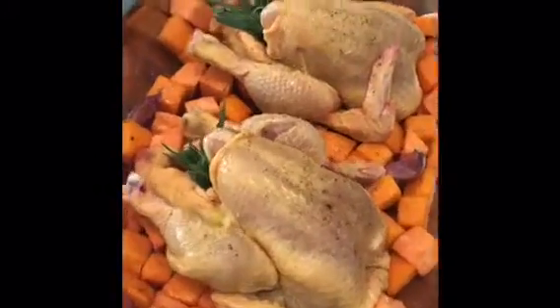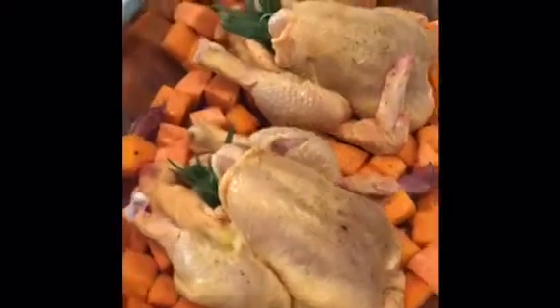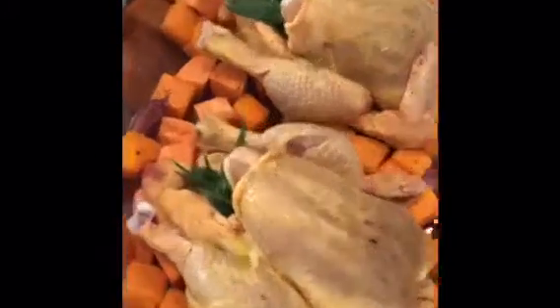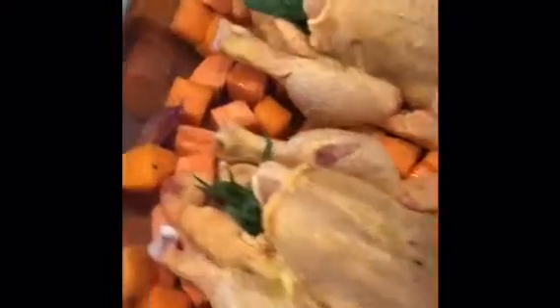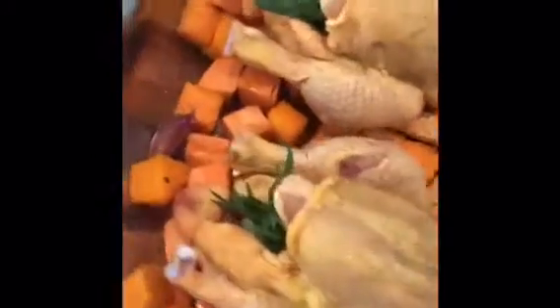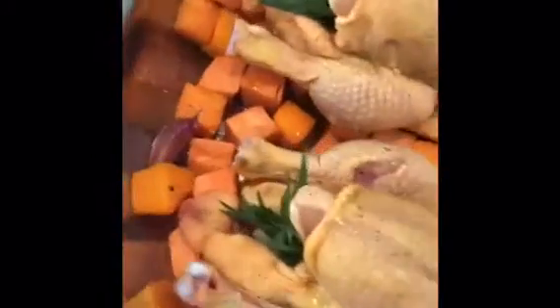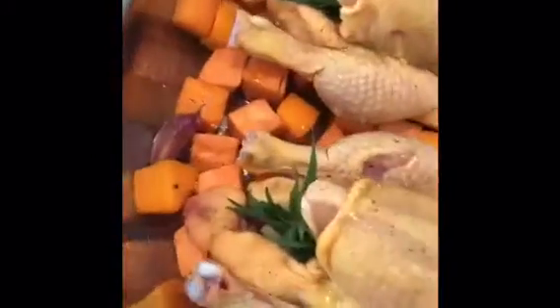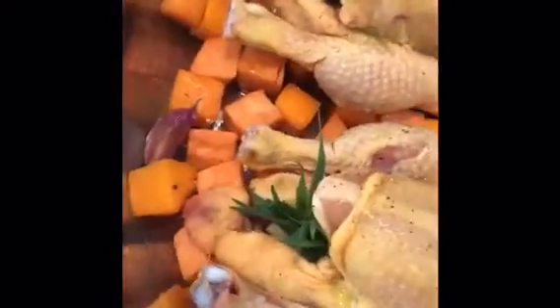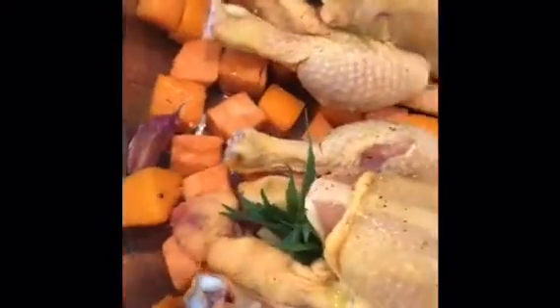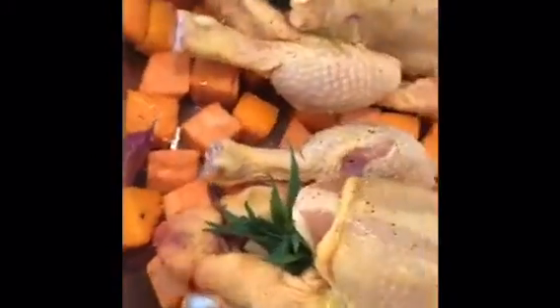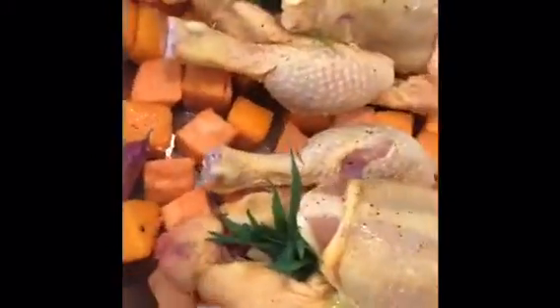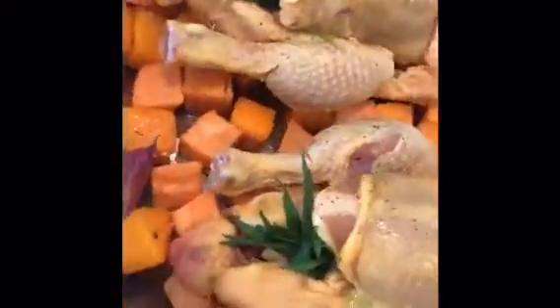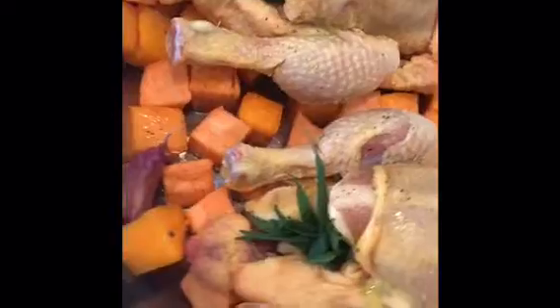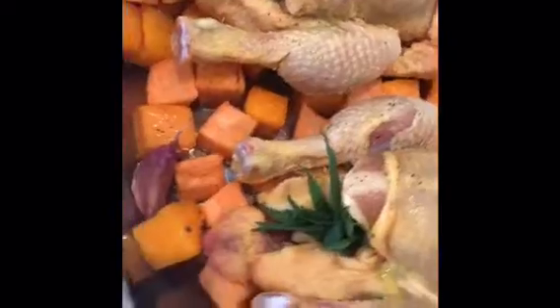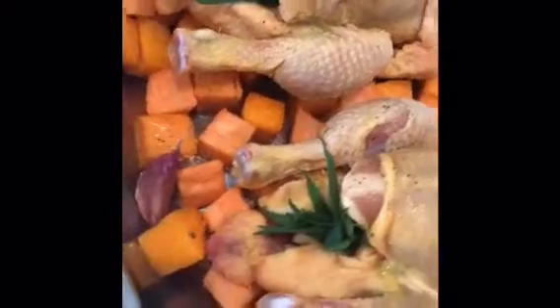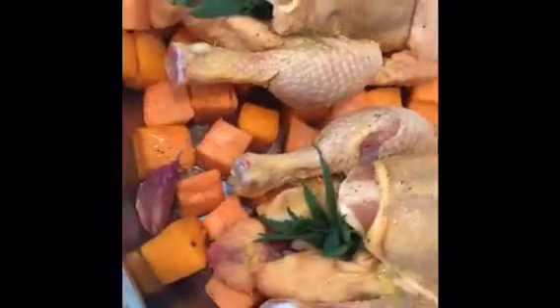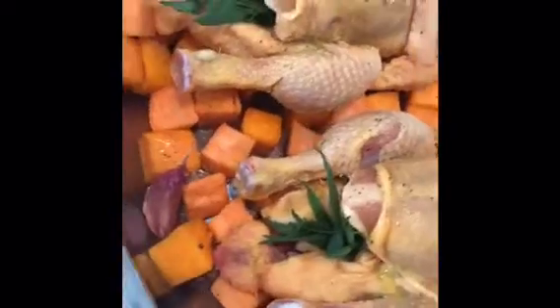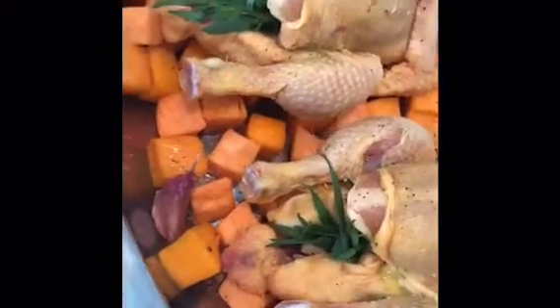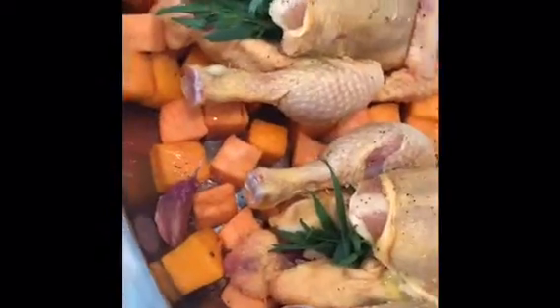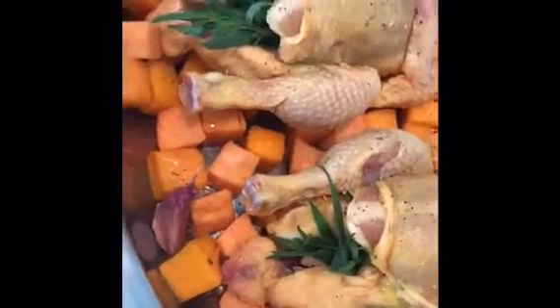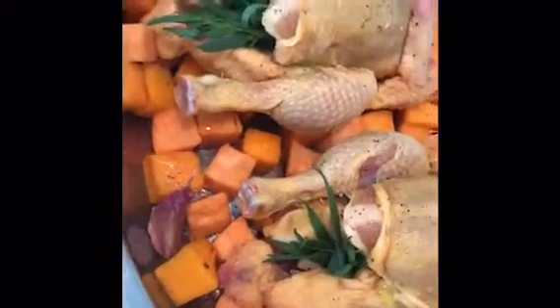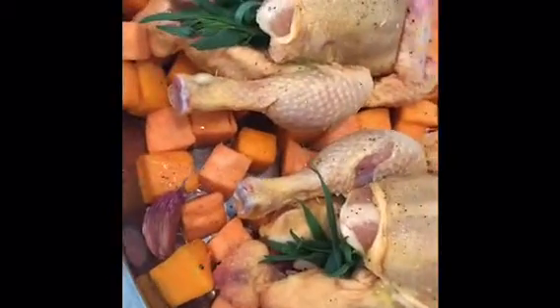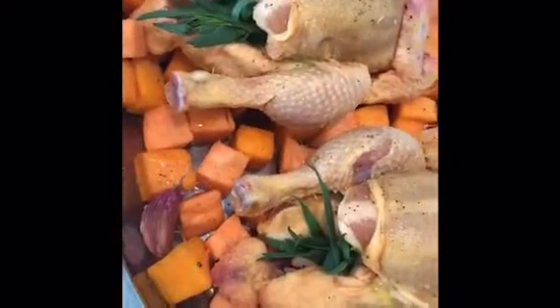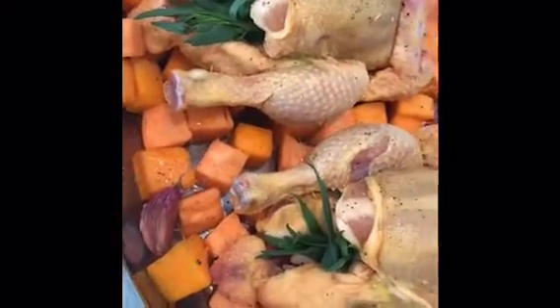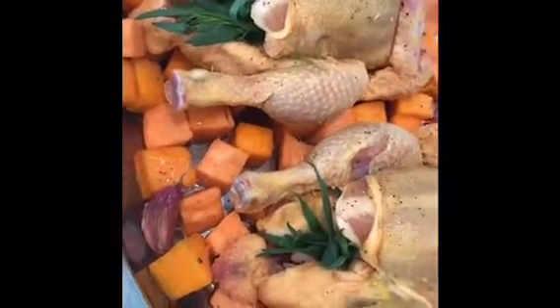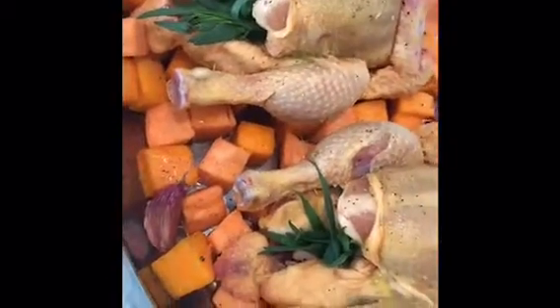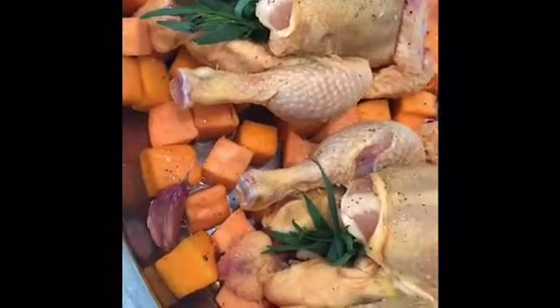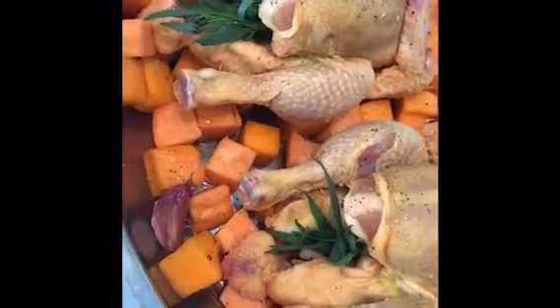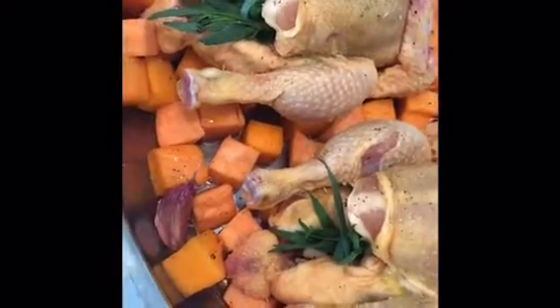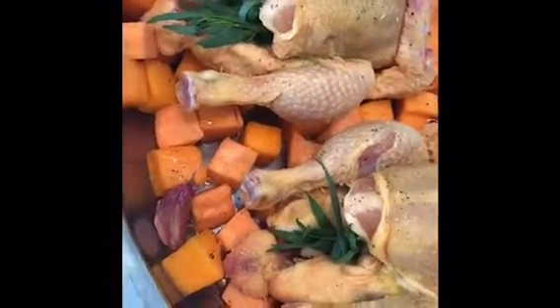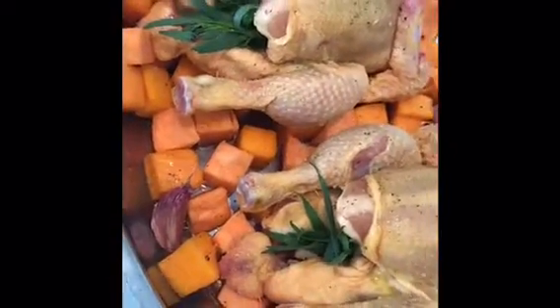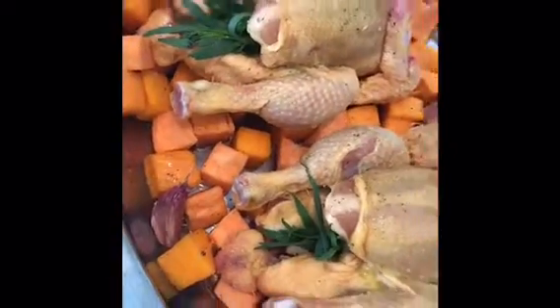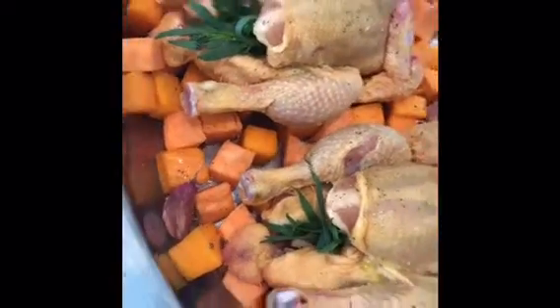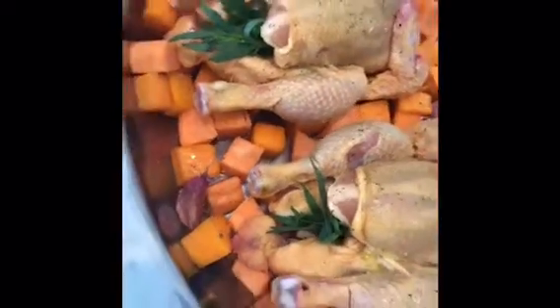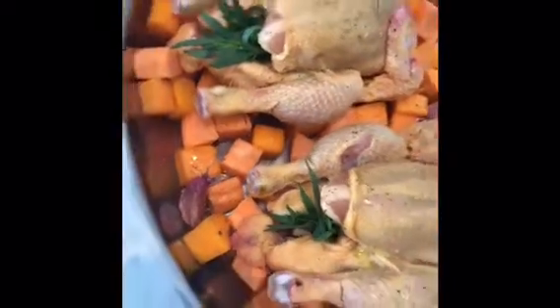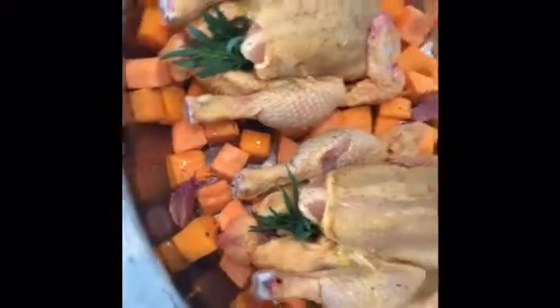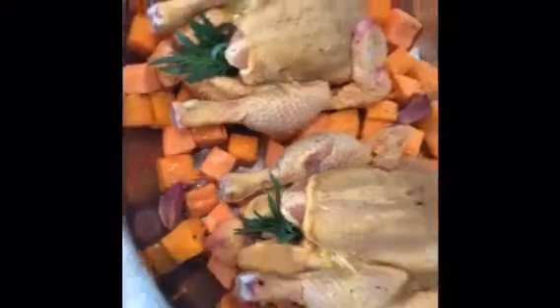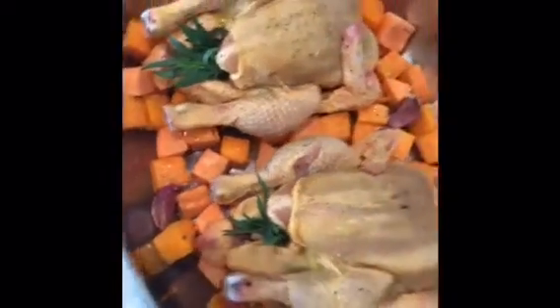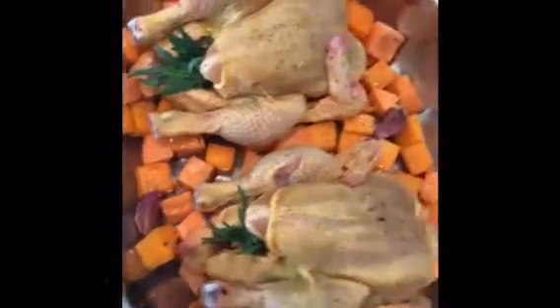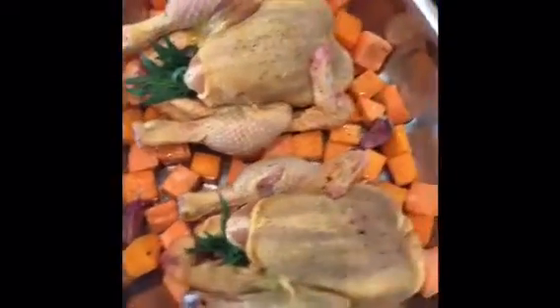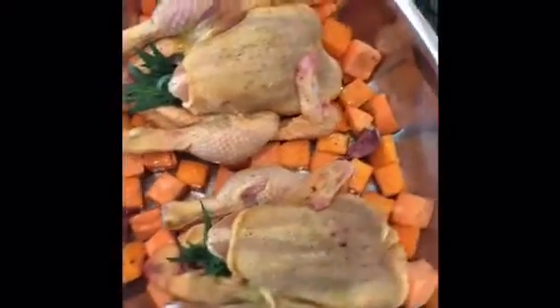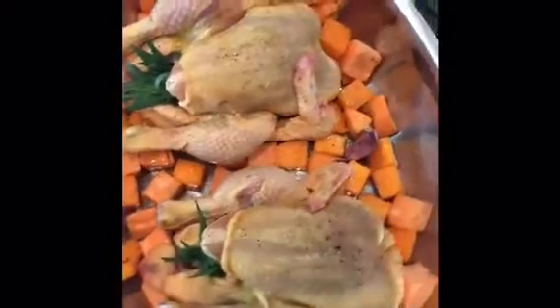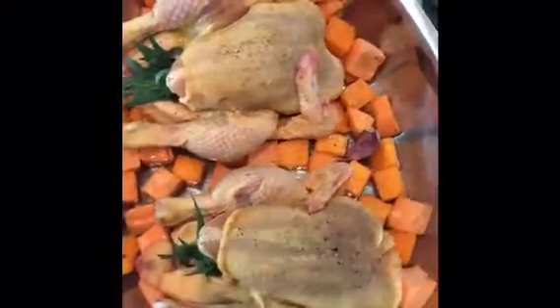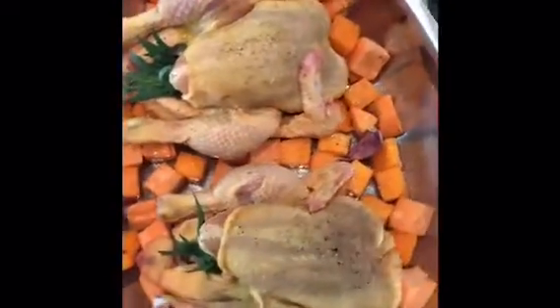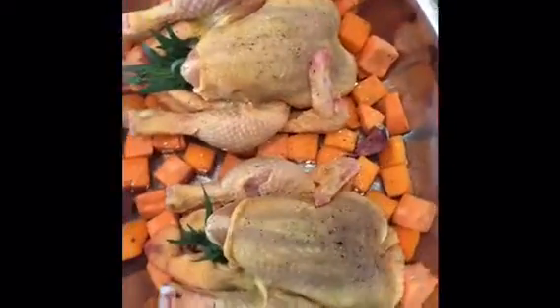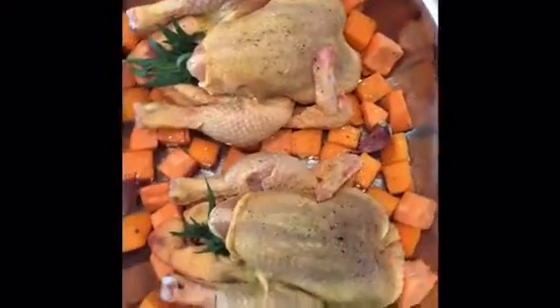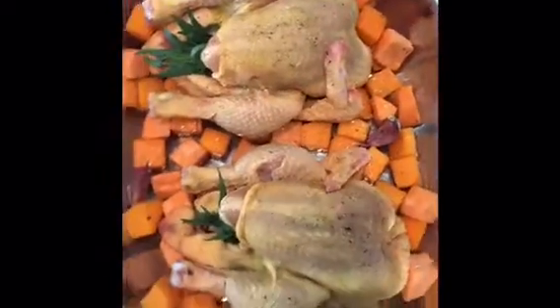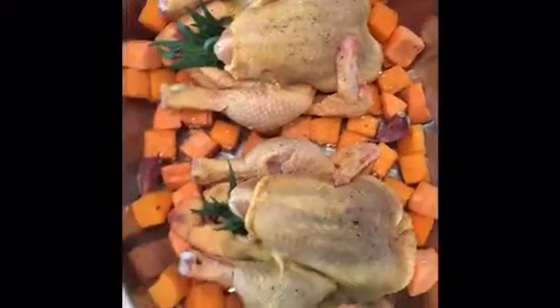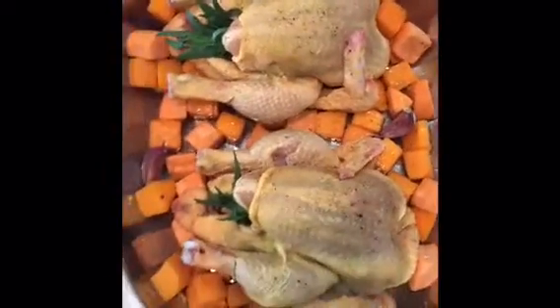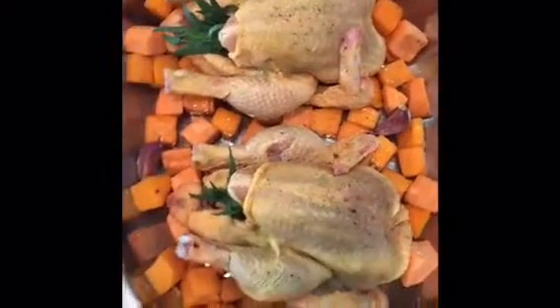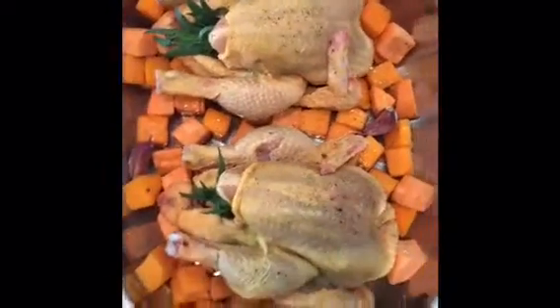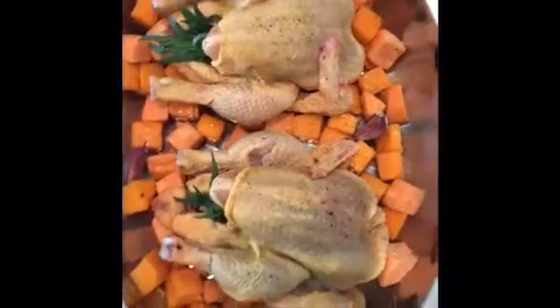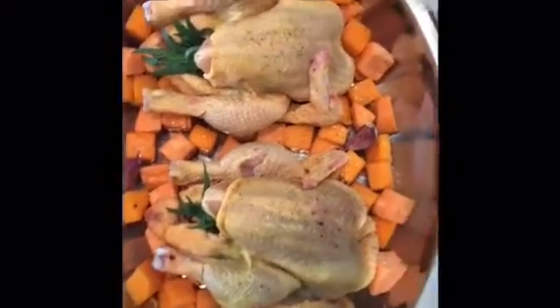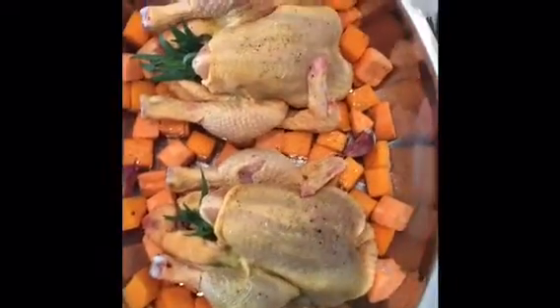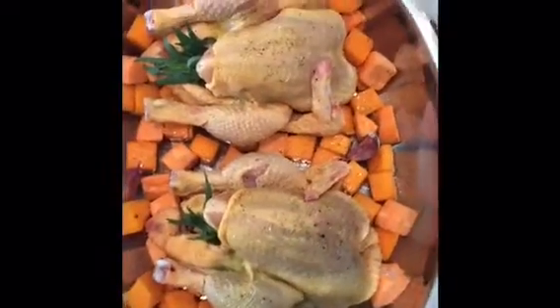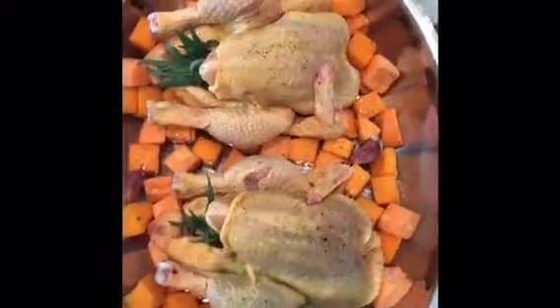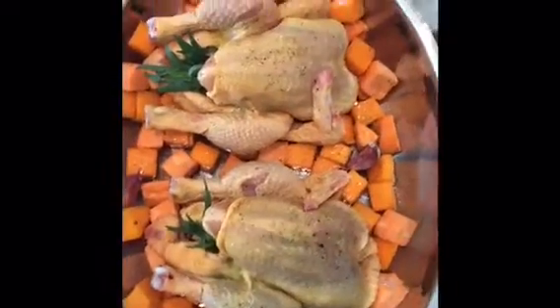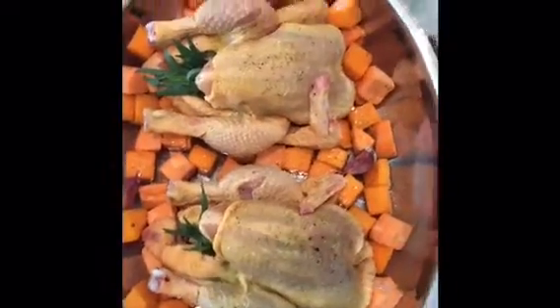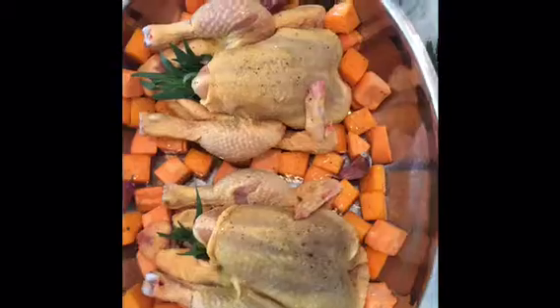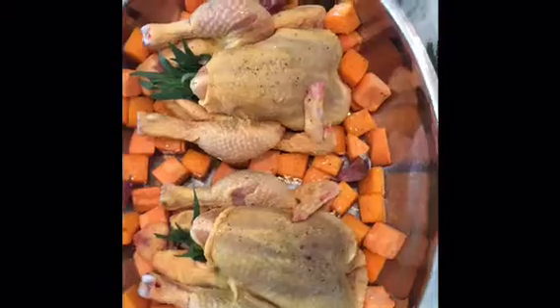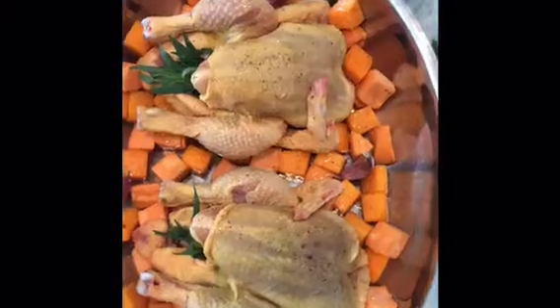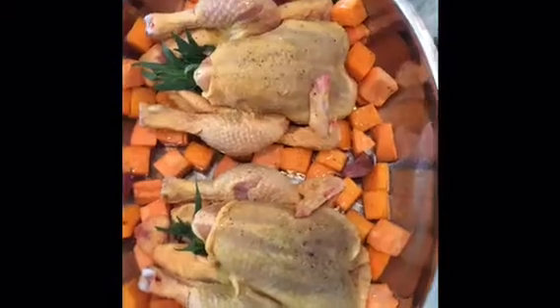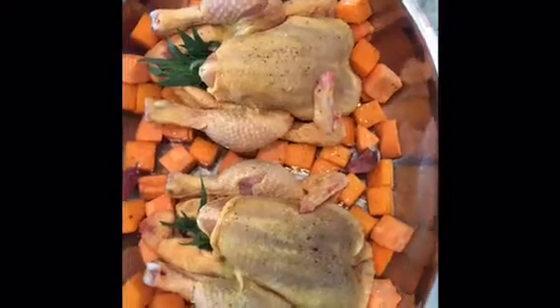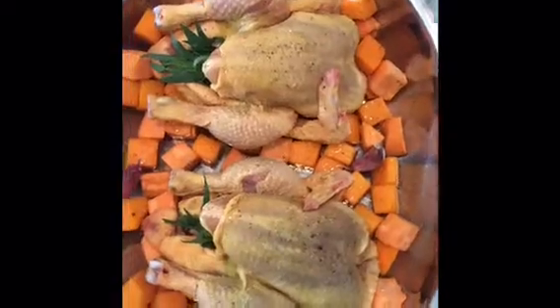I've stuffed them with a little garlic and some fresh tarragon. There are some garlic cloves in there. We will roast this for about an hour.